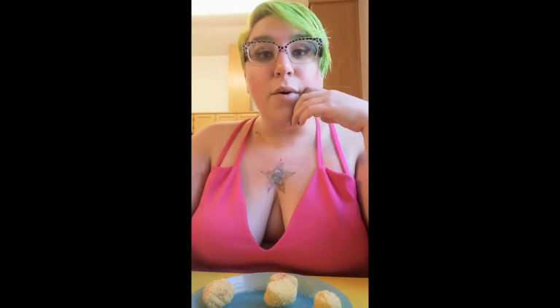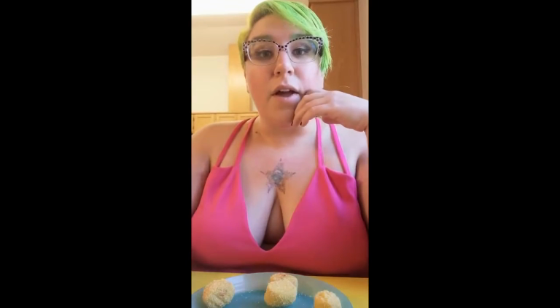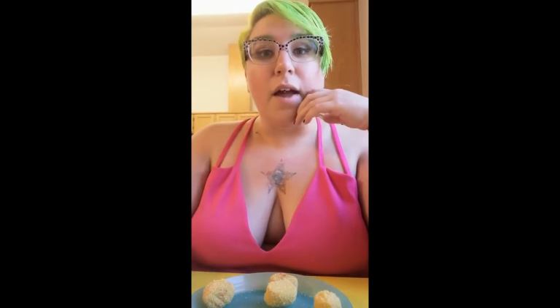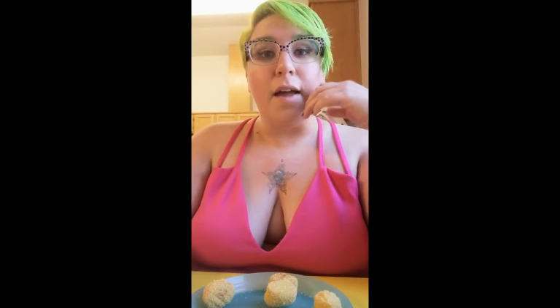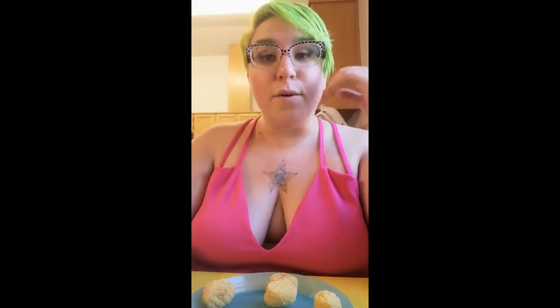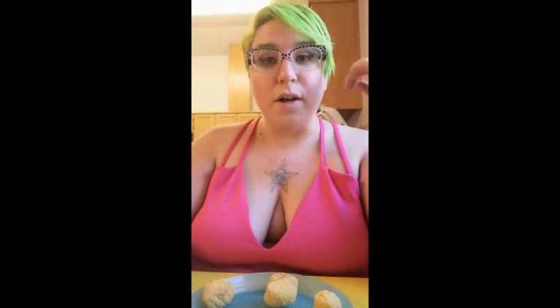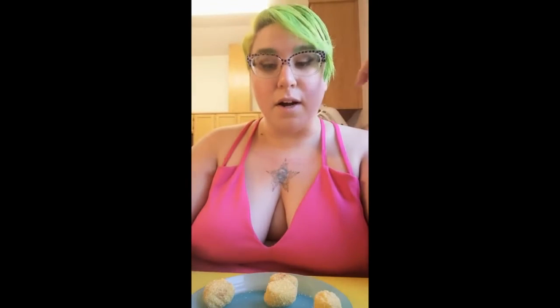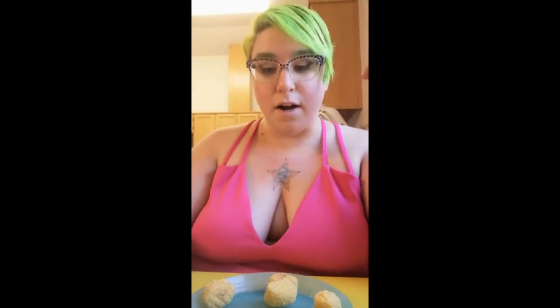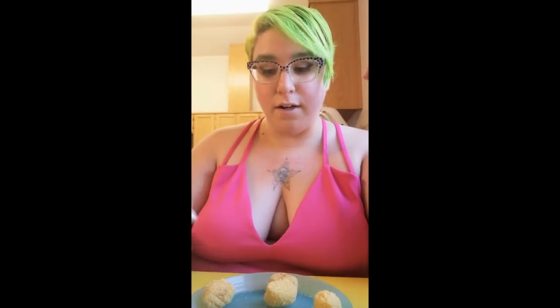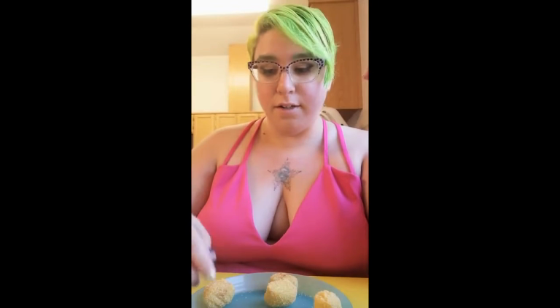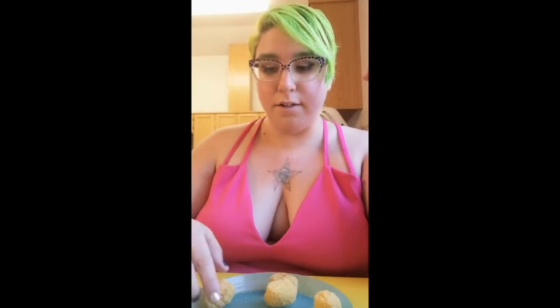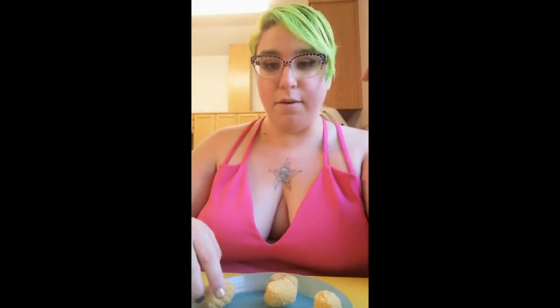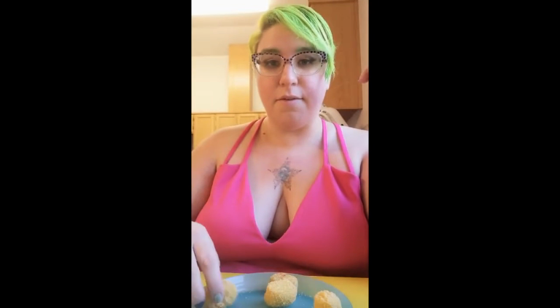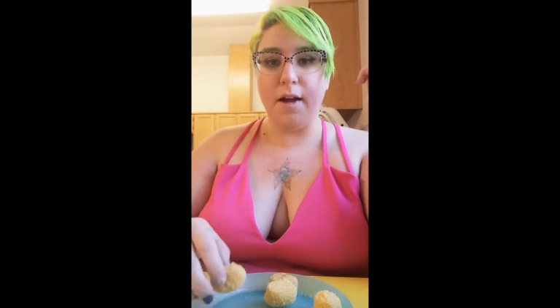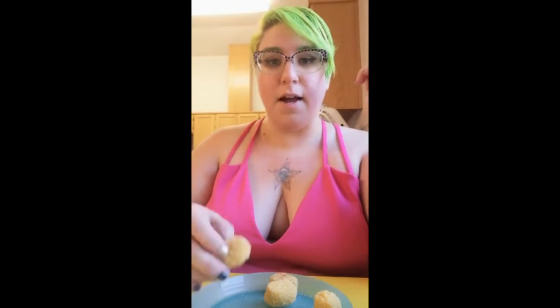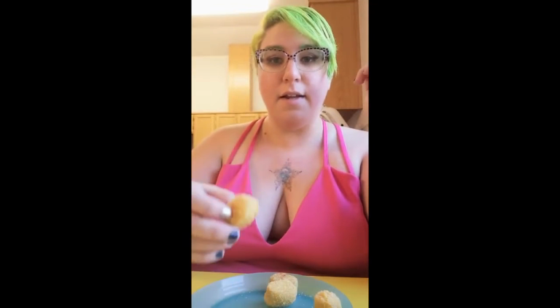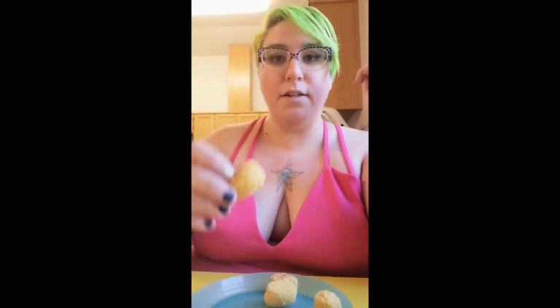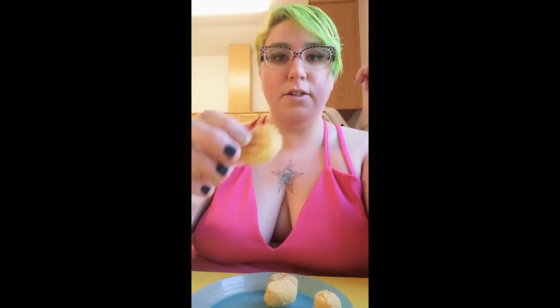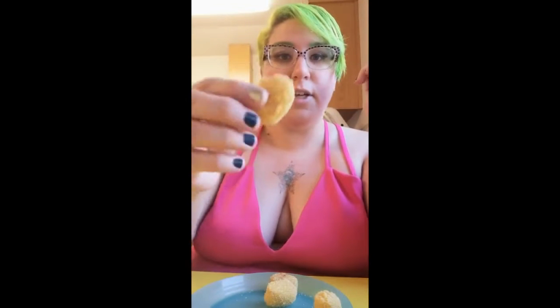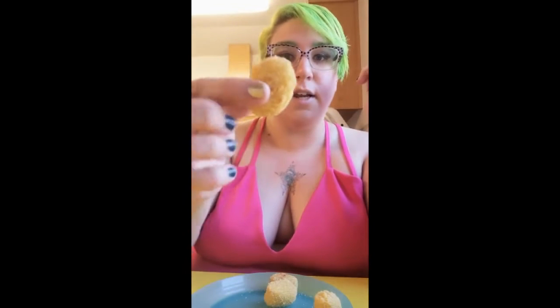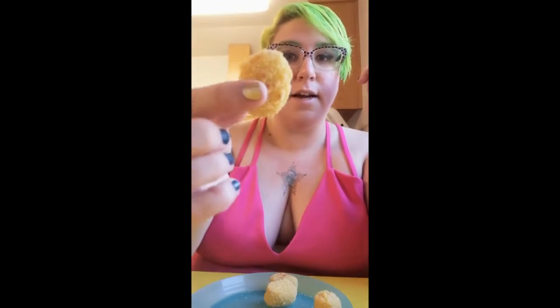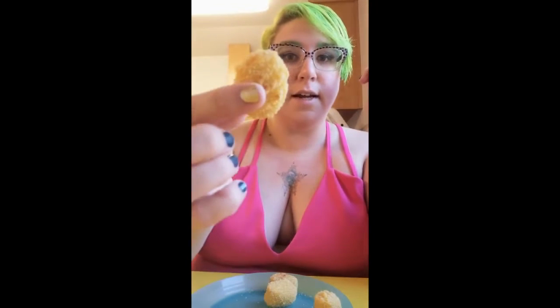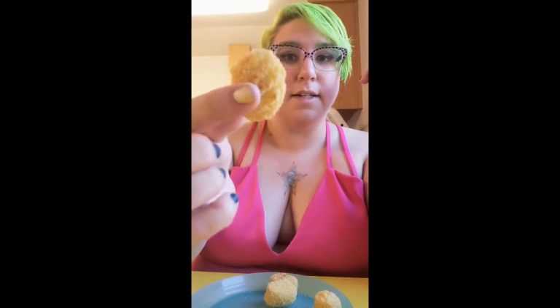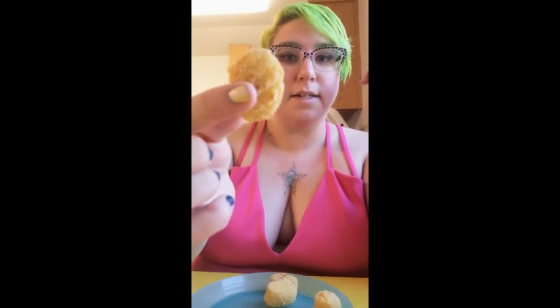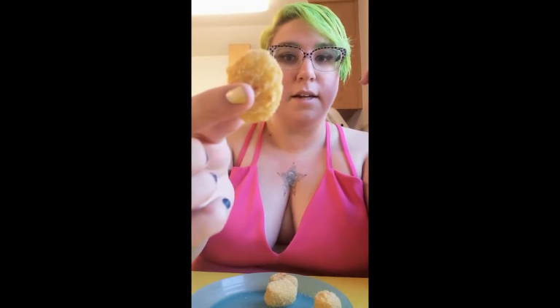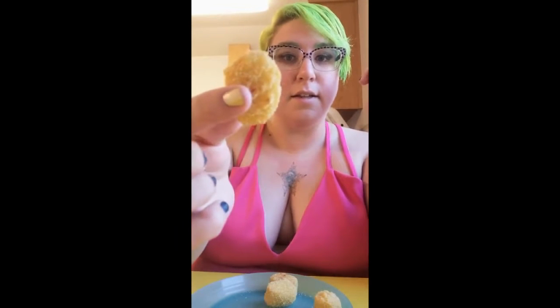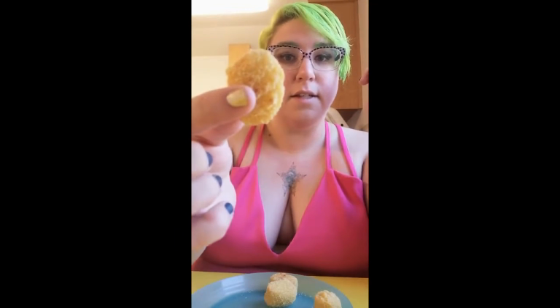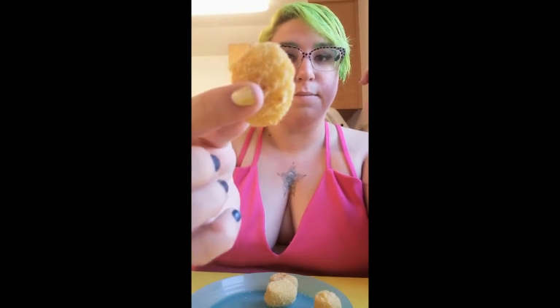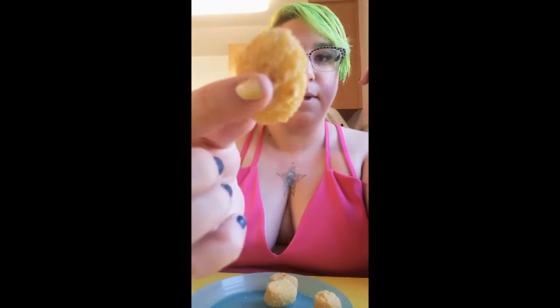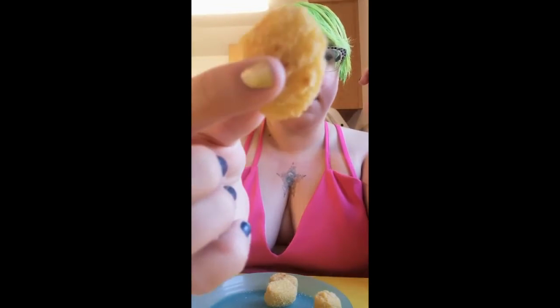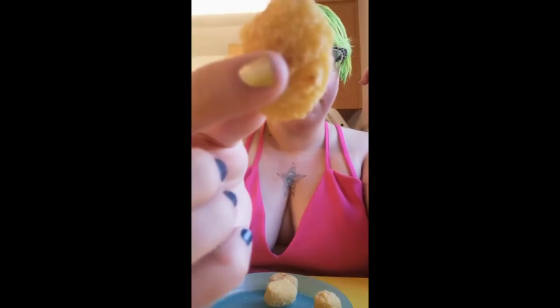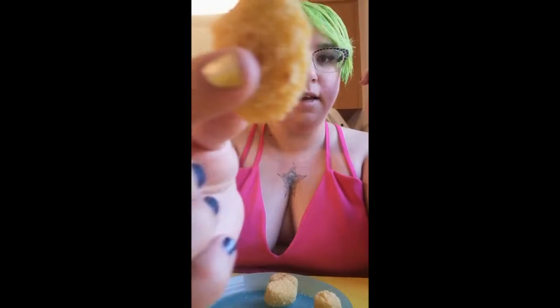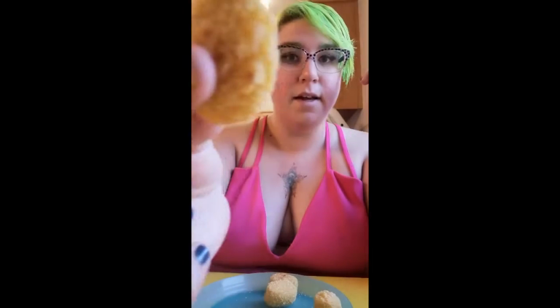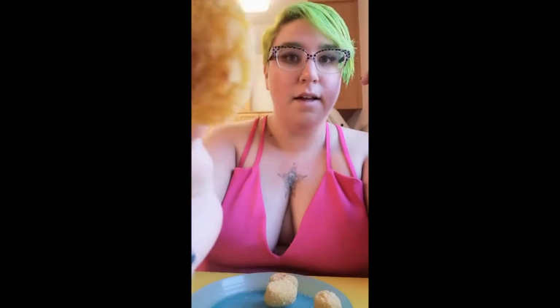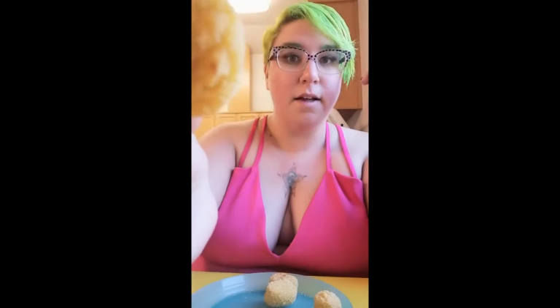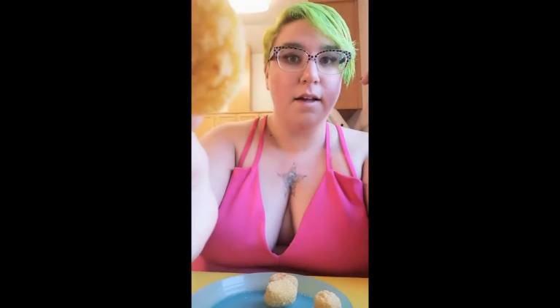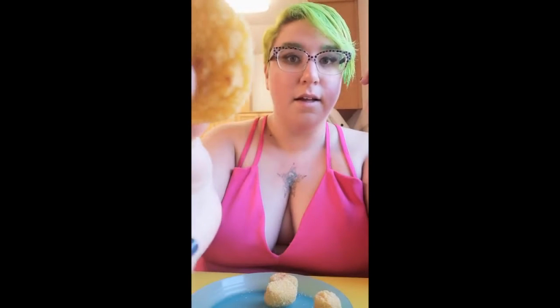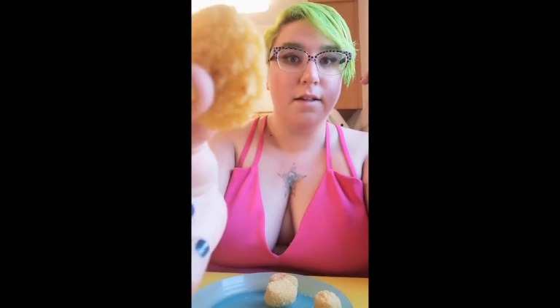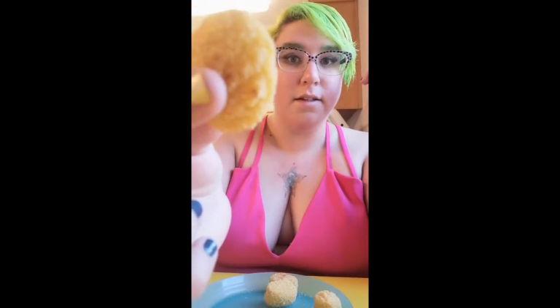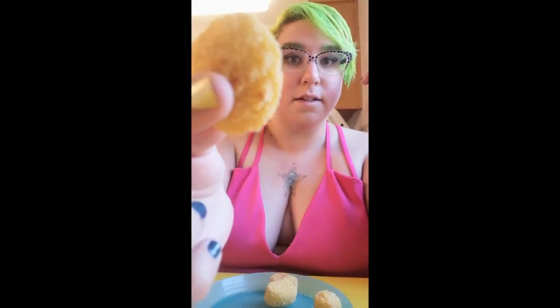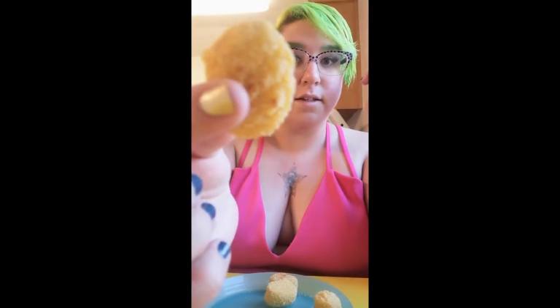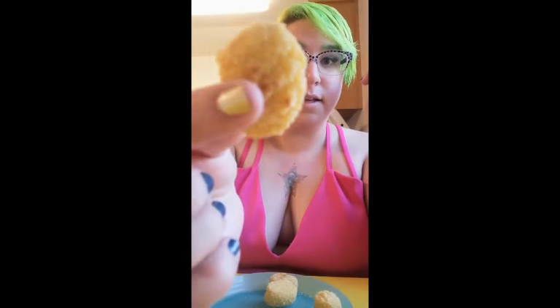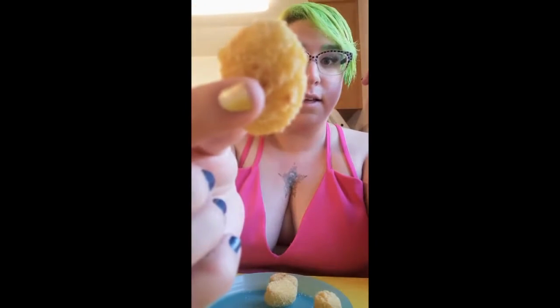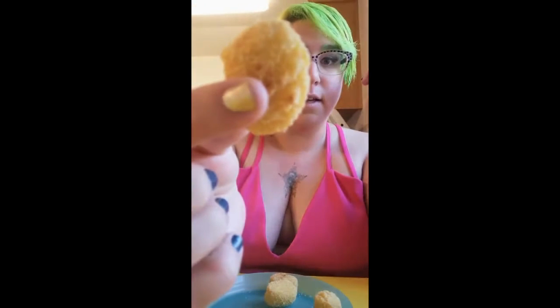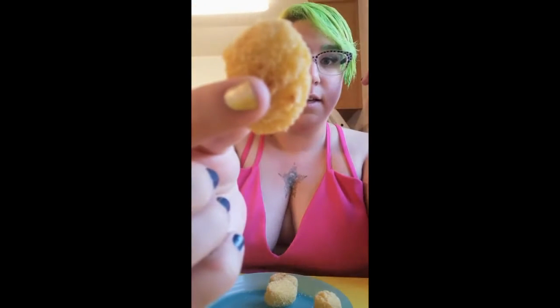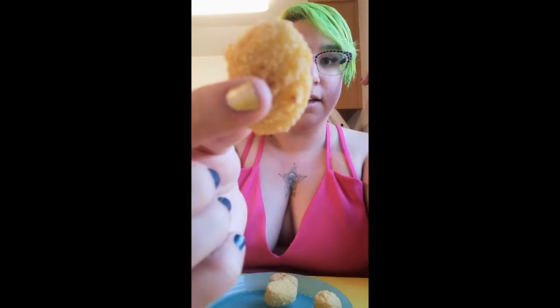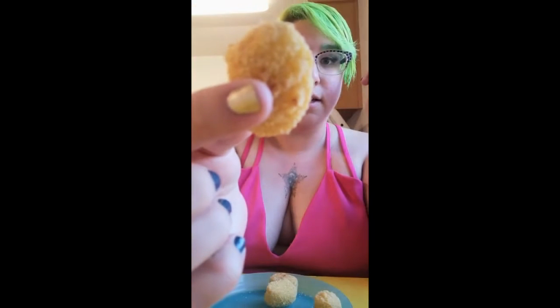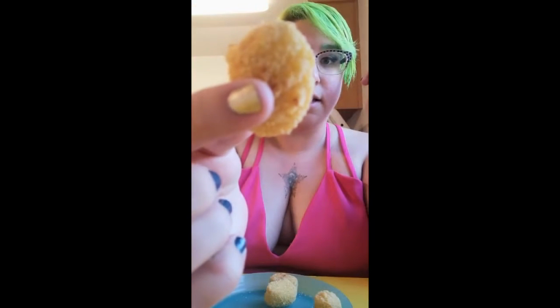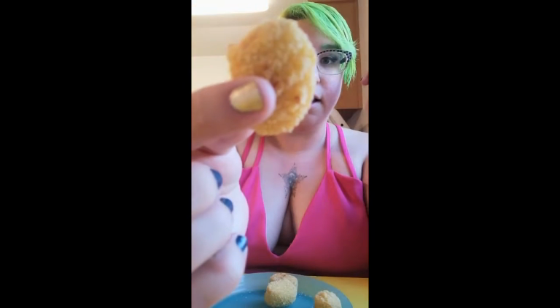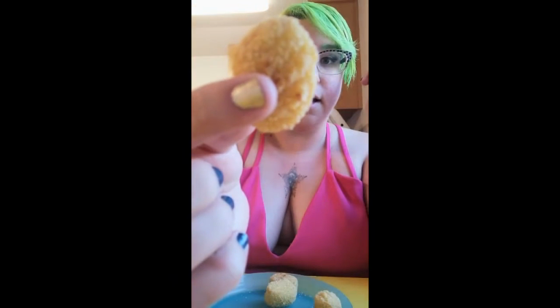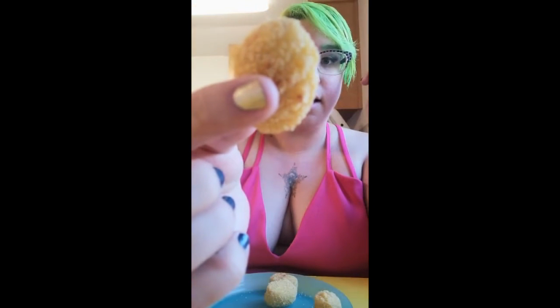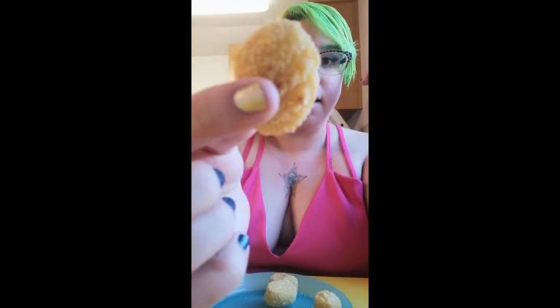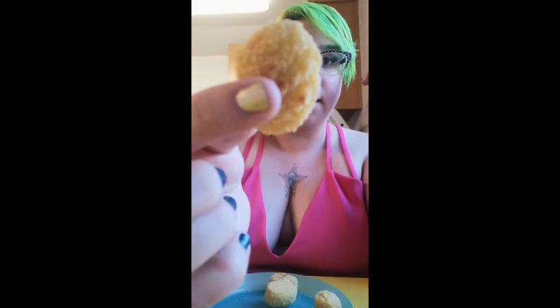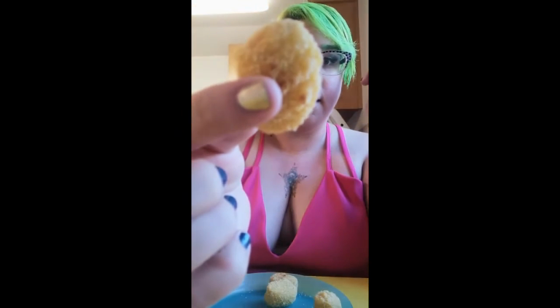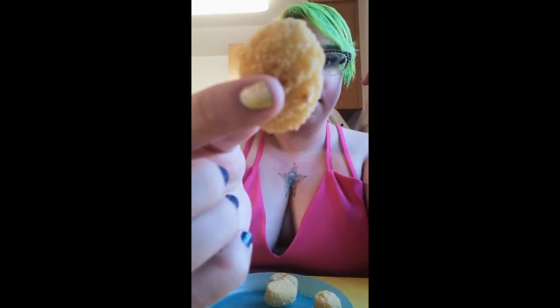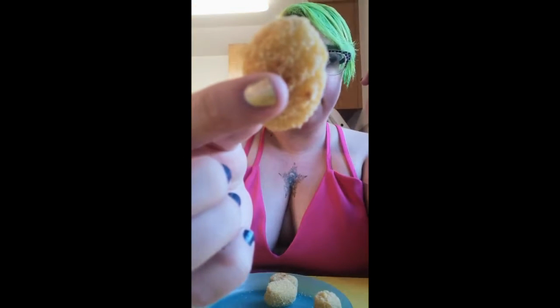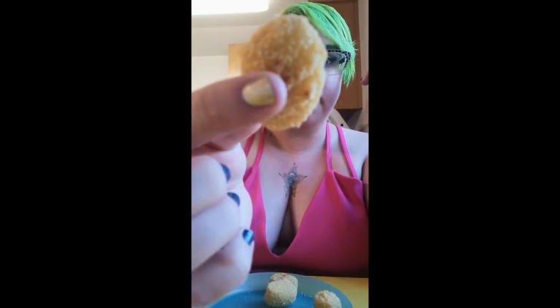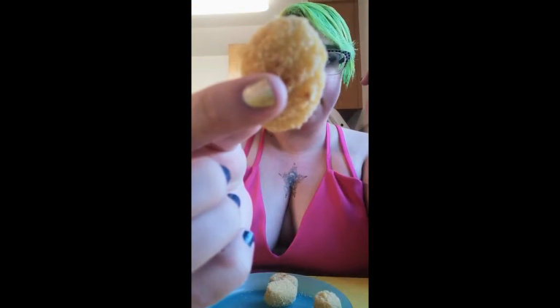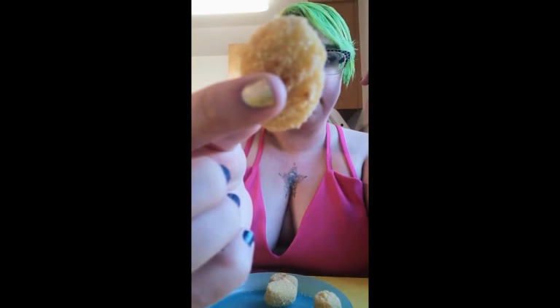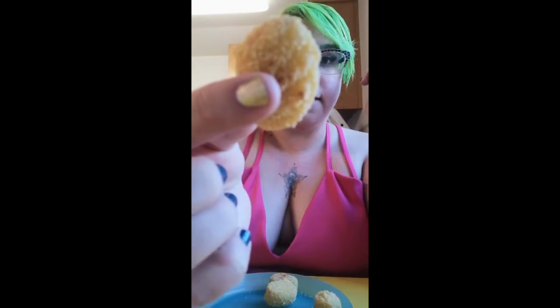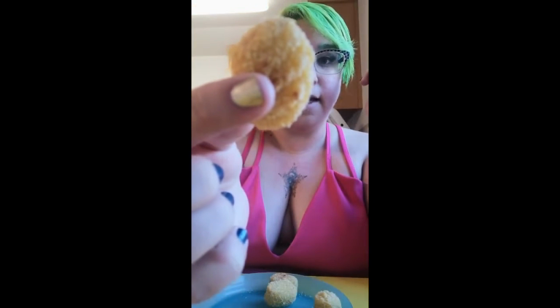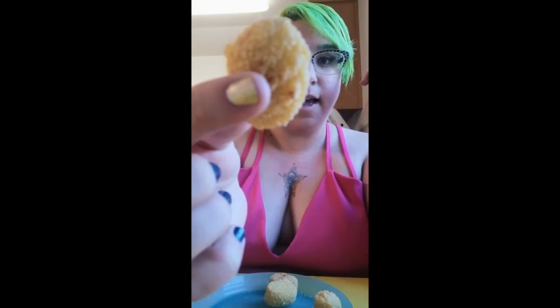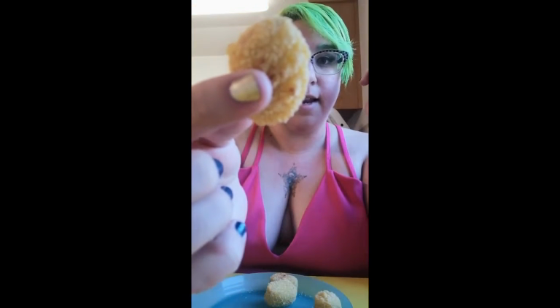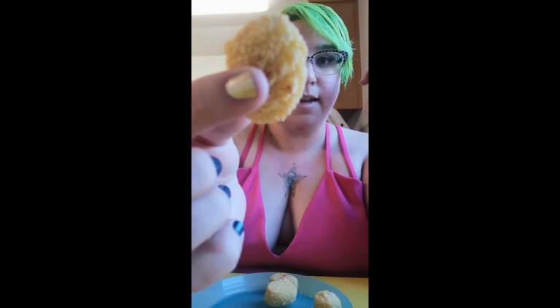Okay, here we are. So we've got chicken nuggets, they're this big, they look like that.